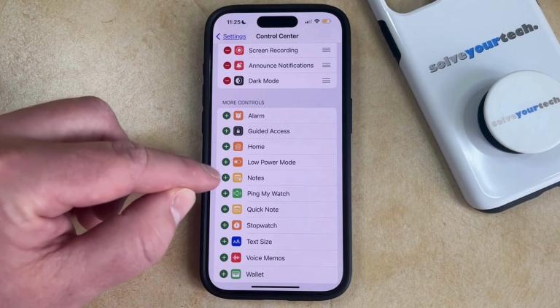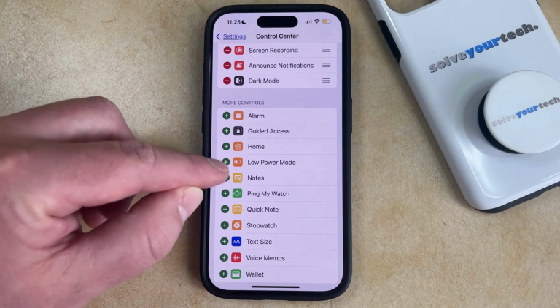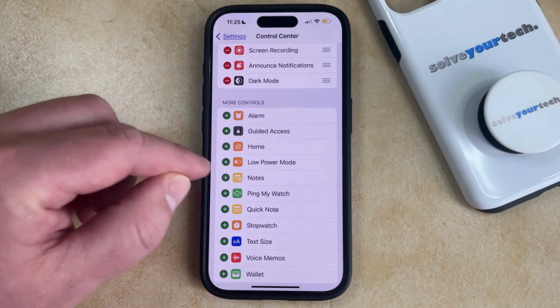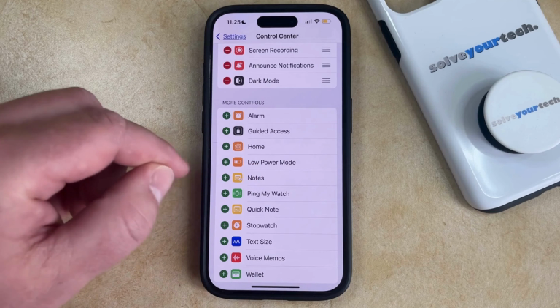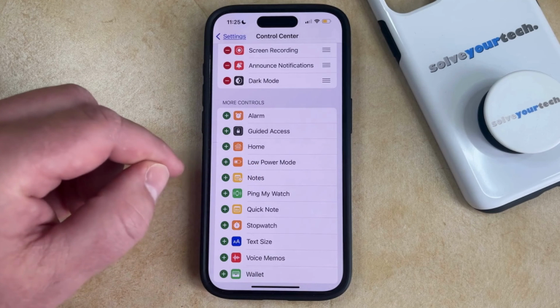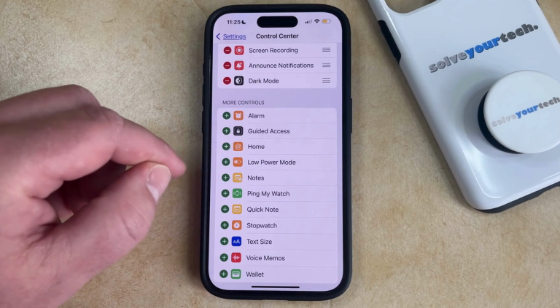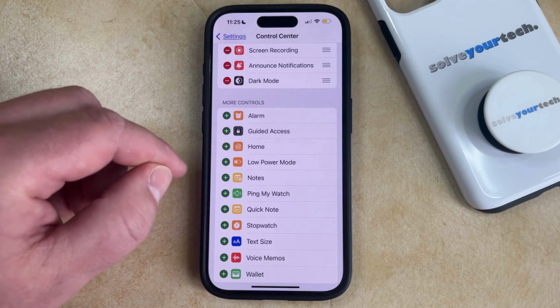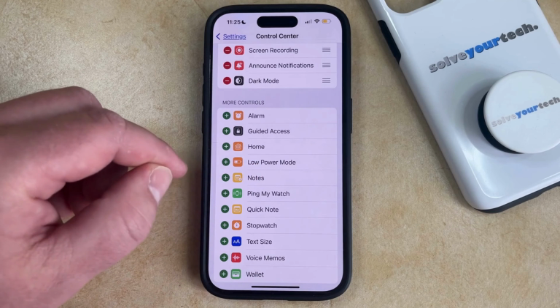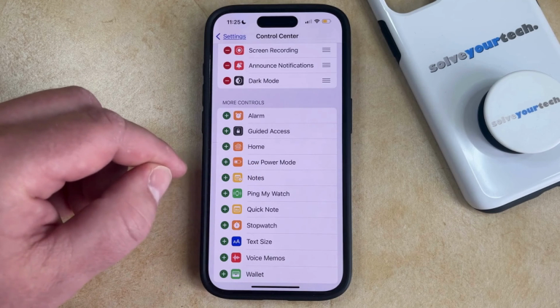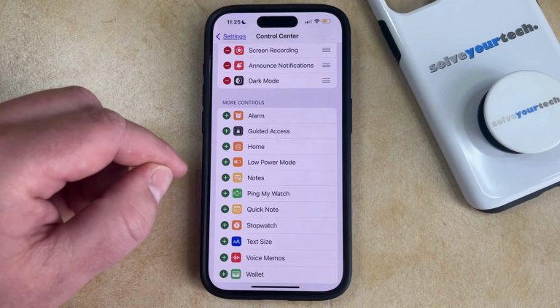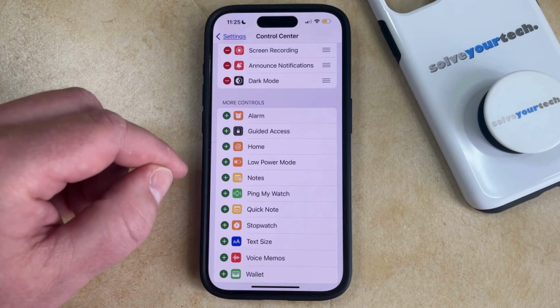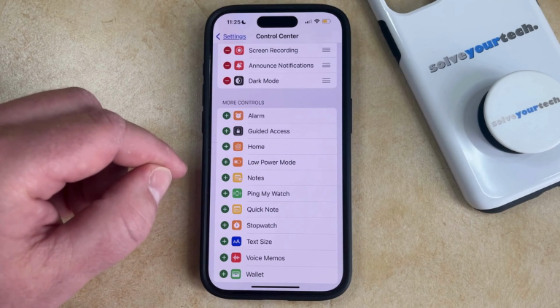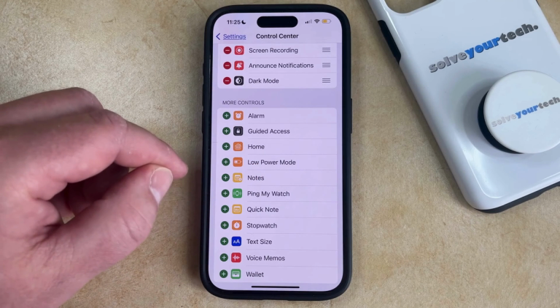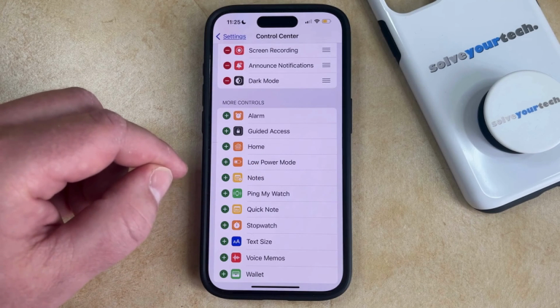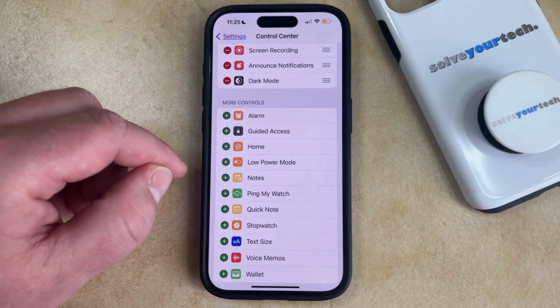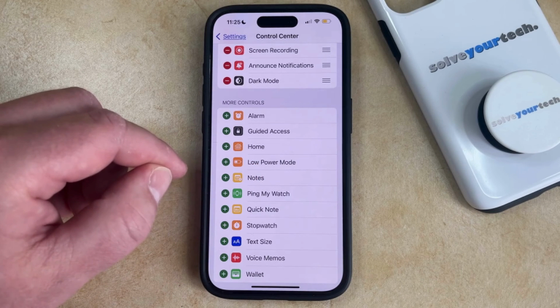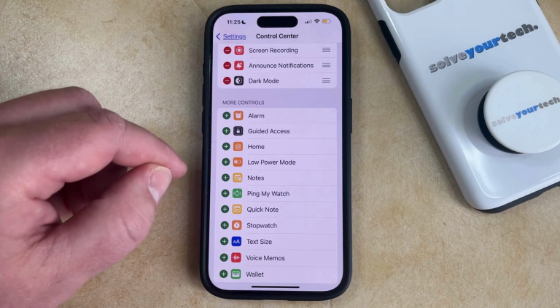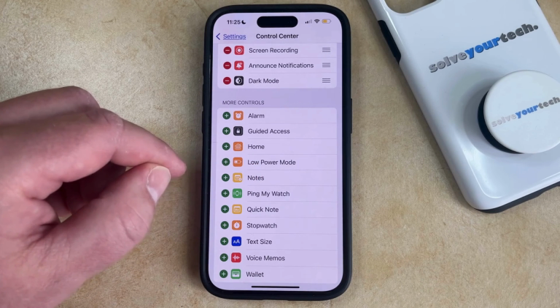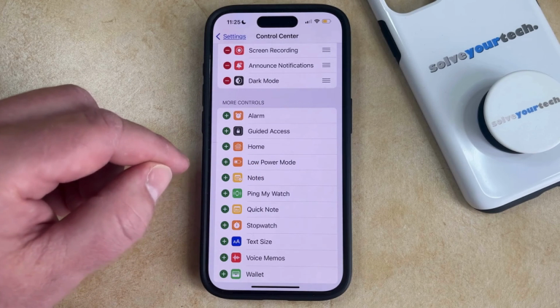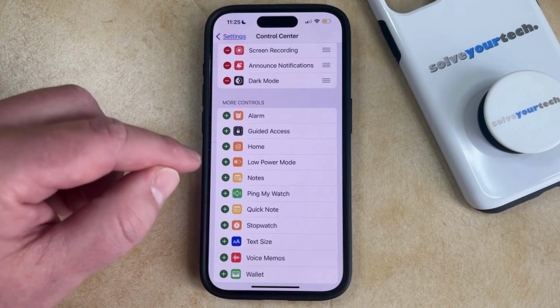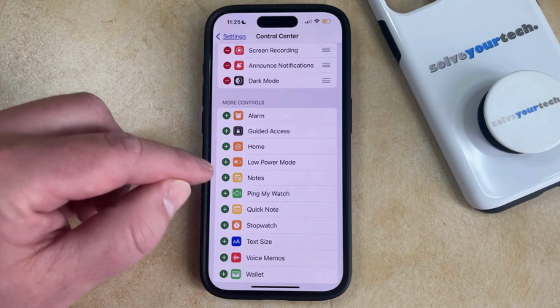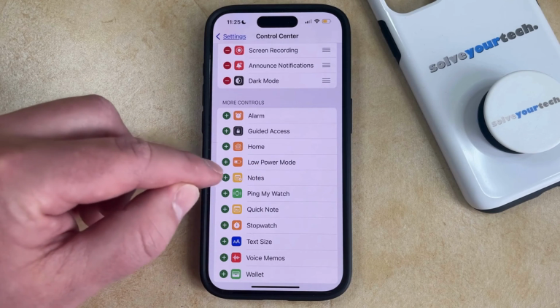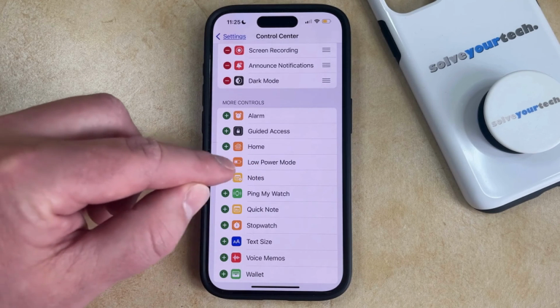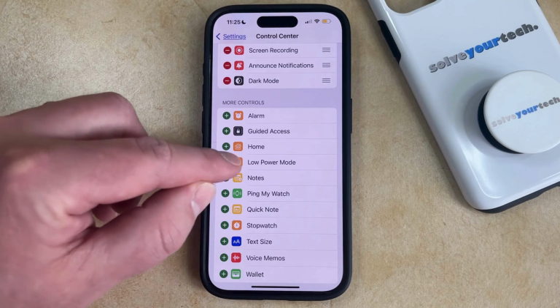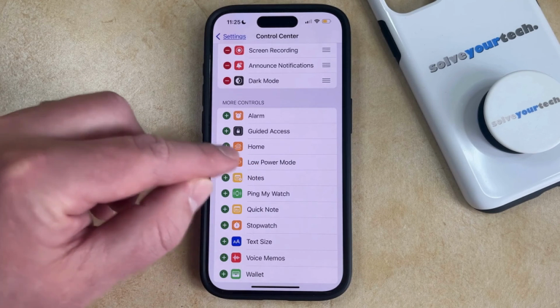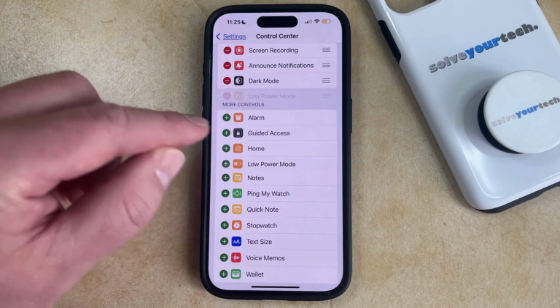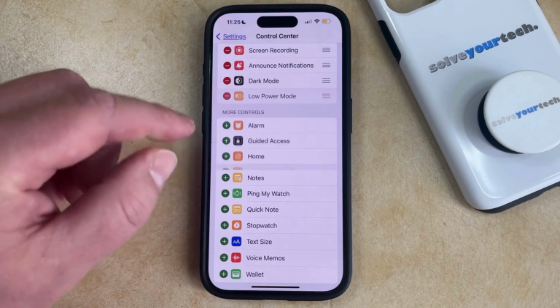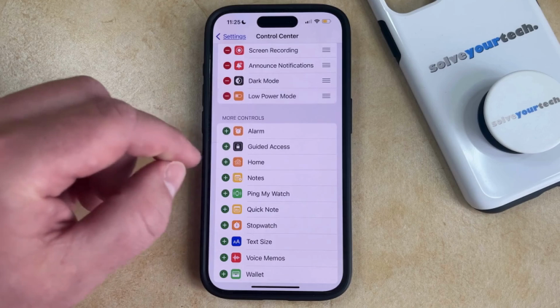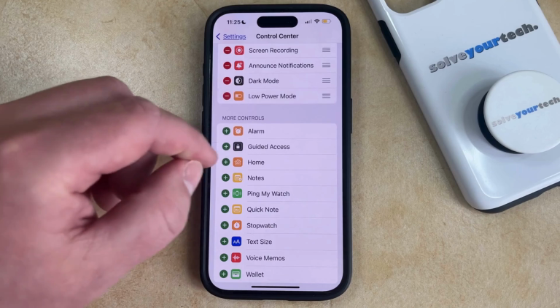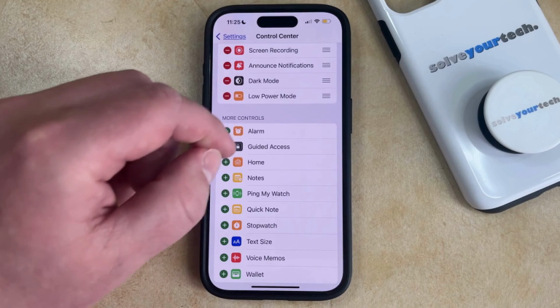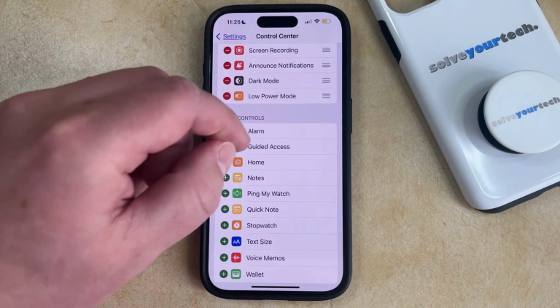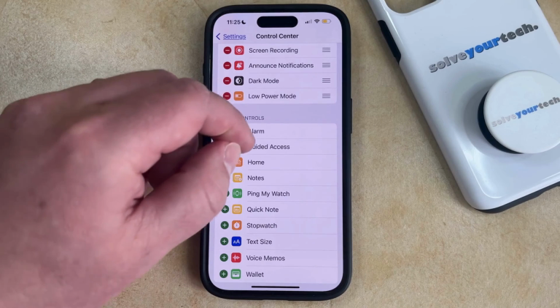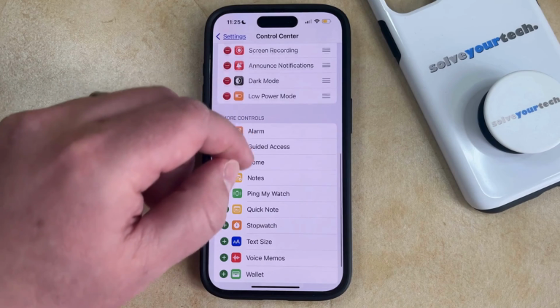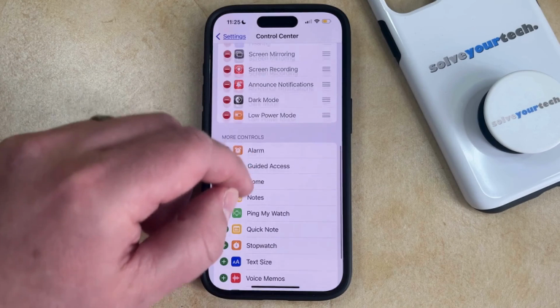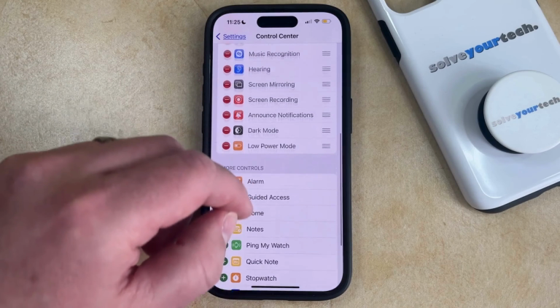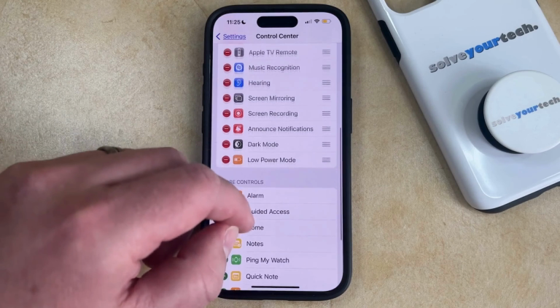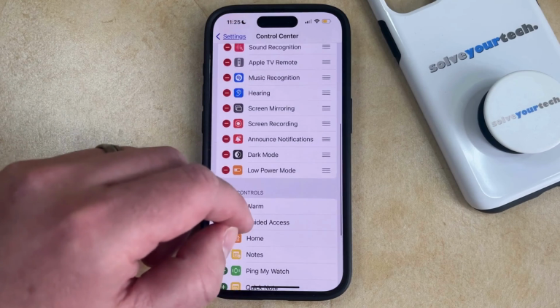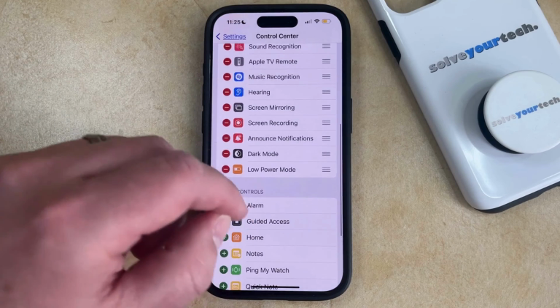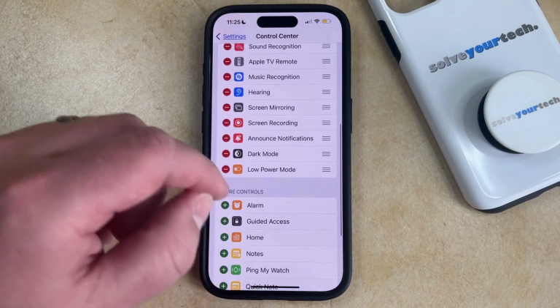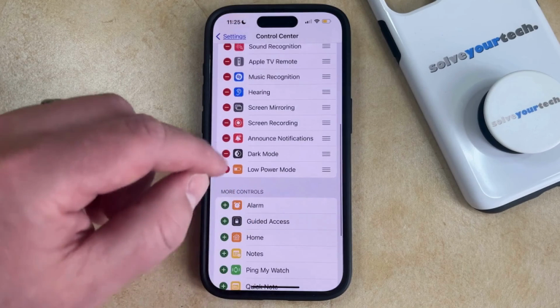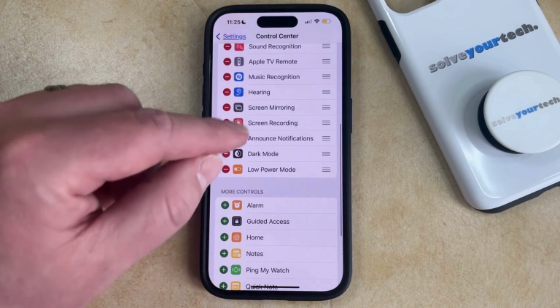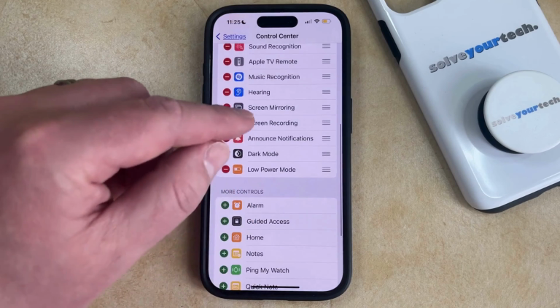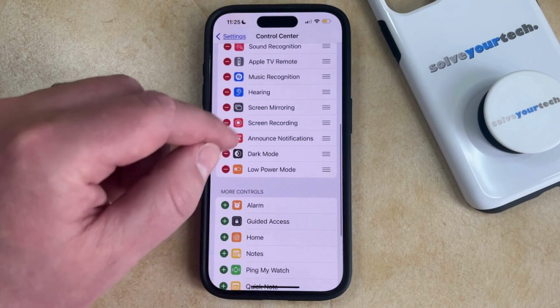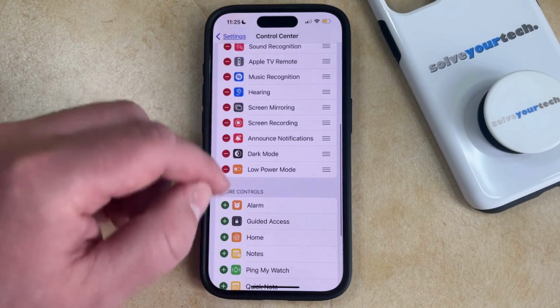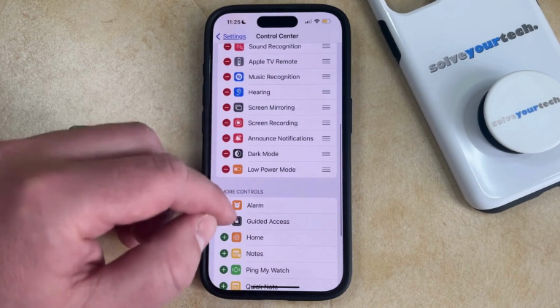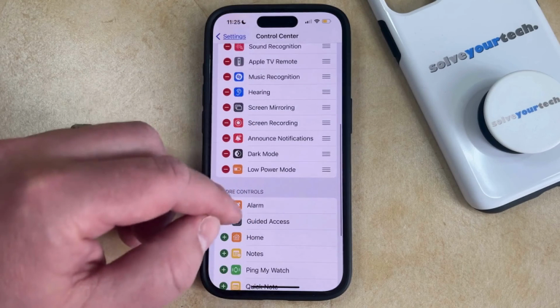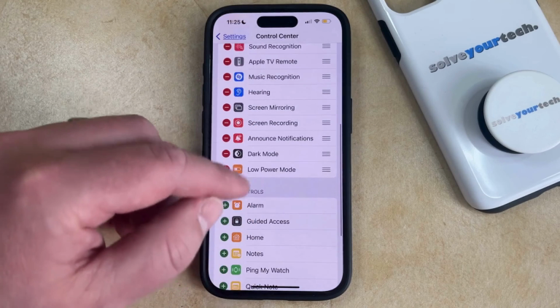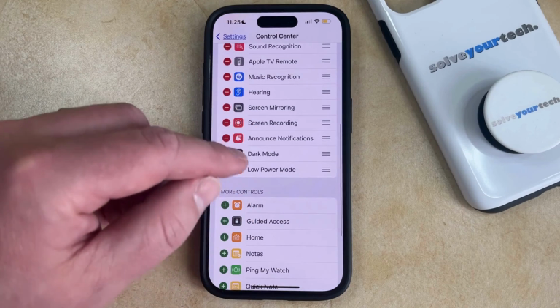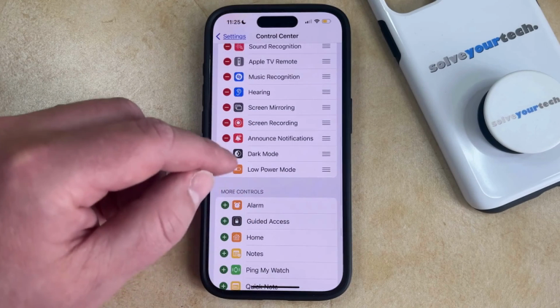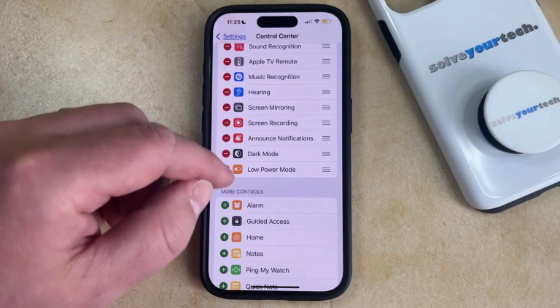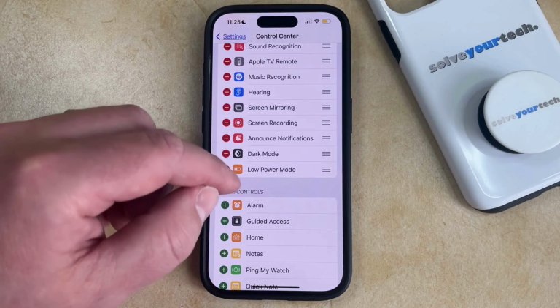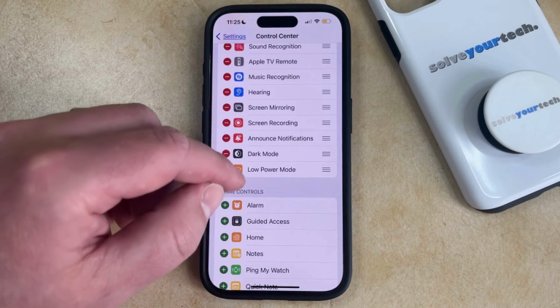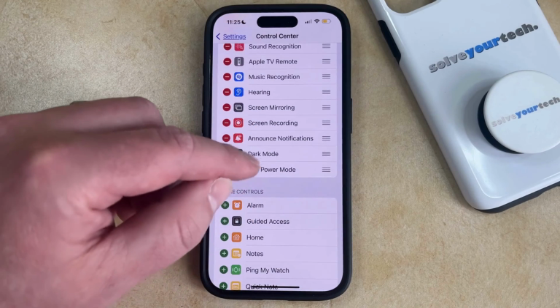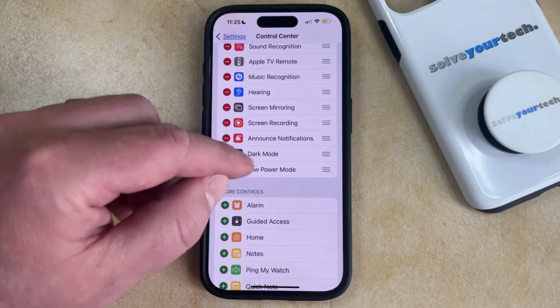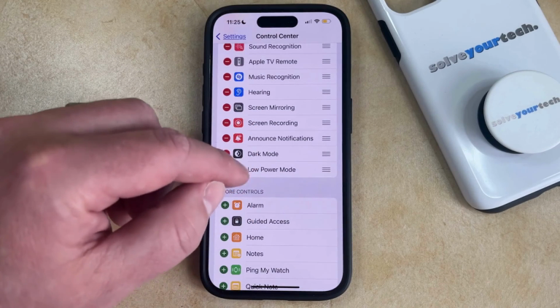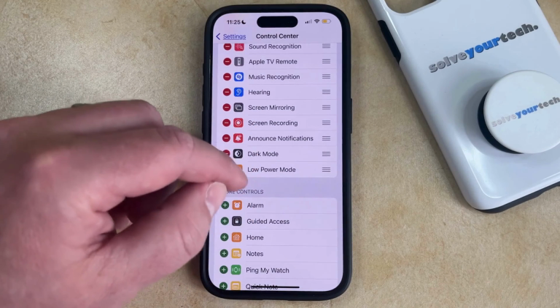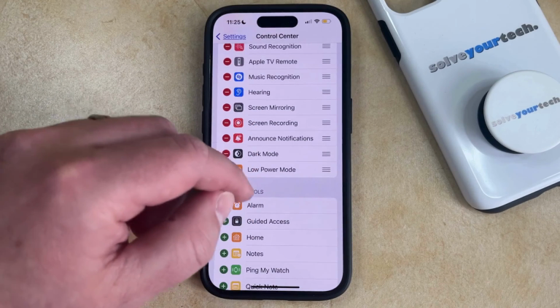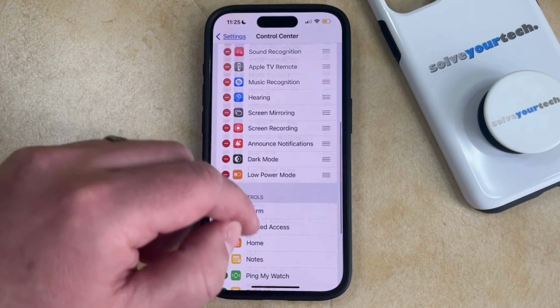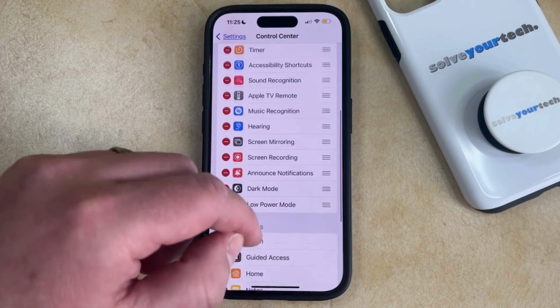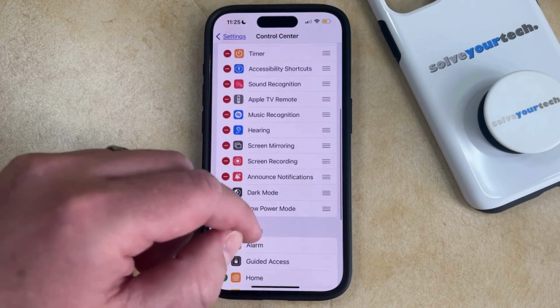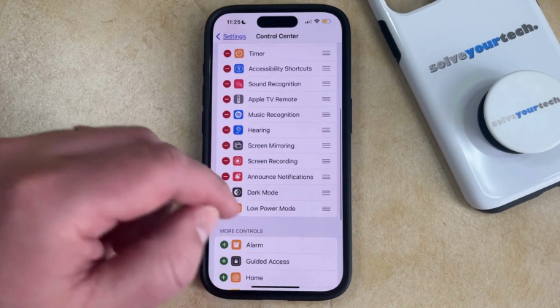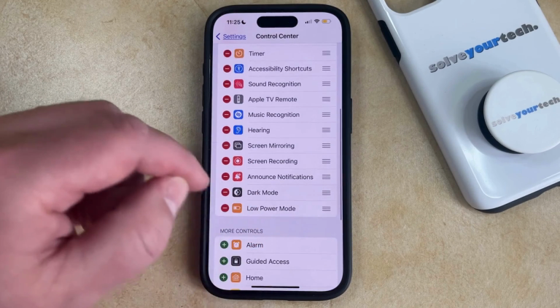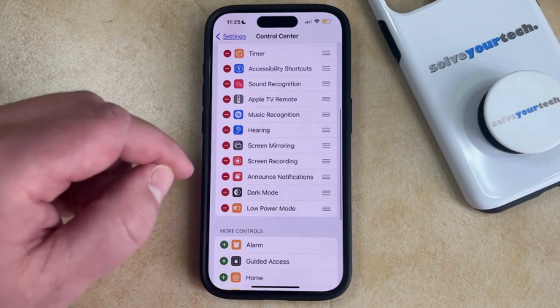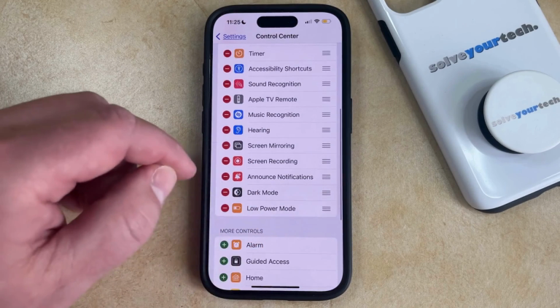Now you just need to tap the green plus button to the left of it, which is going to add it to the control center in the top section.